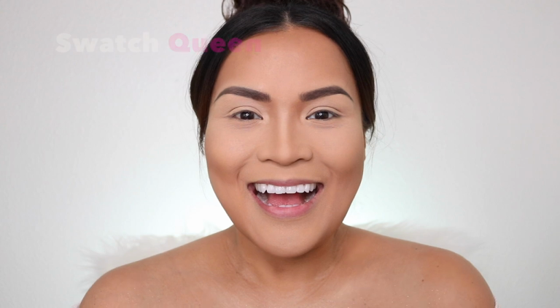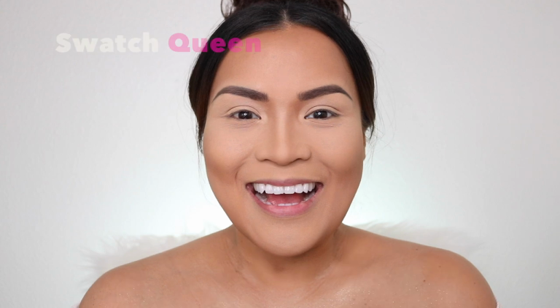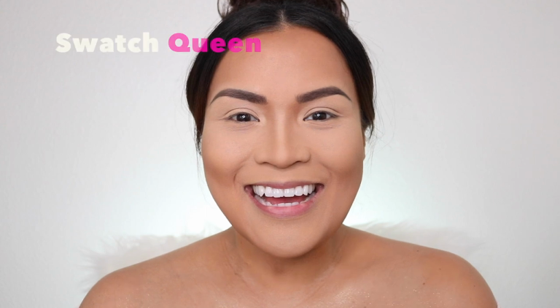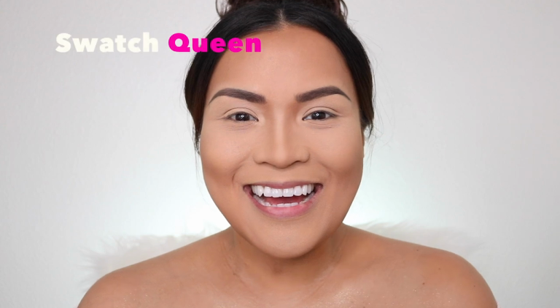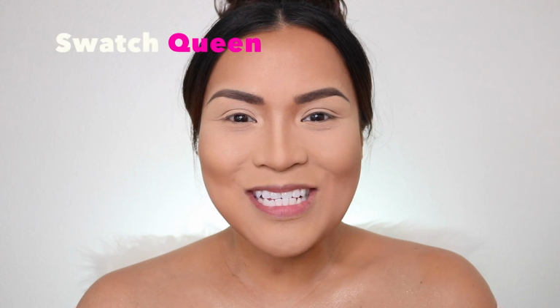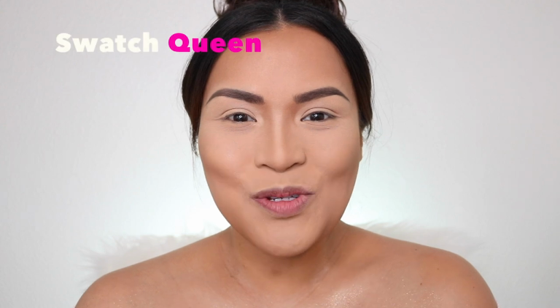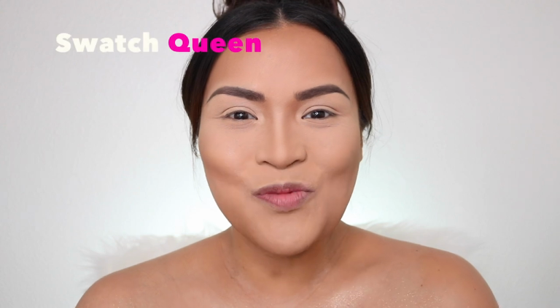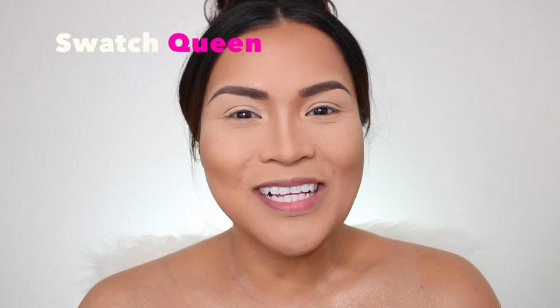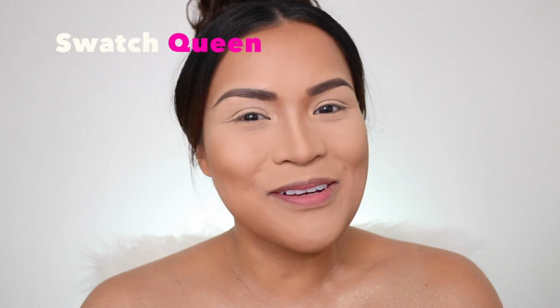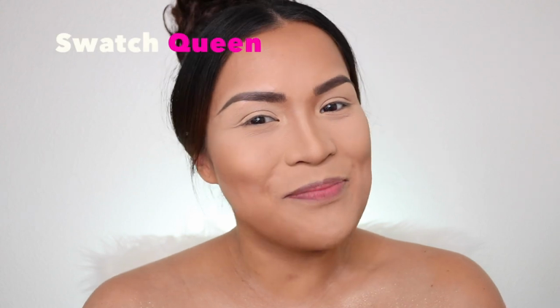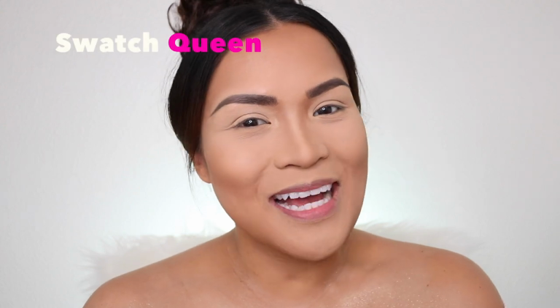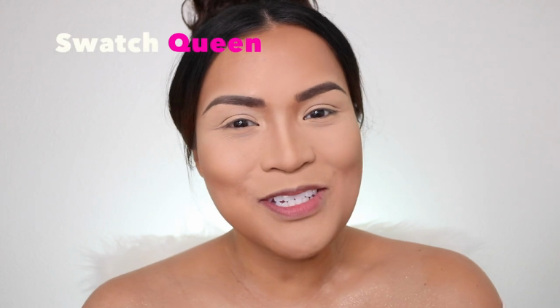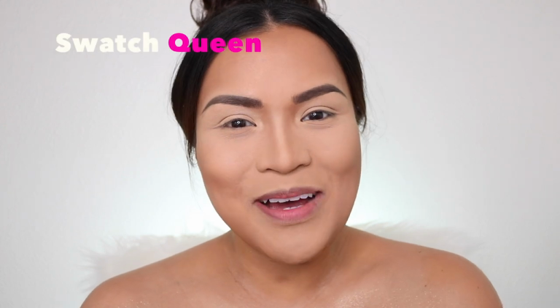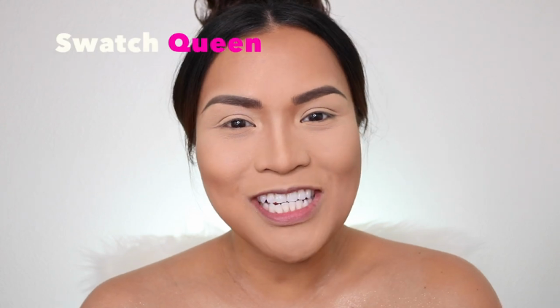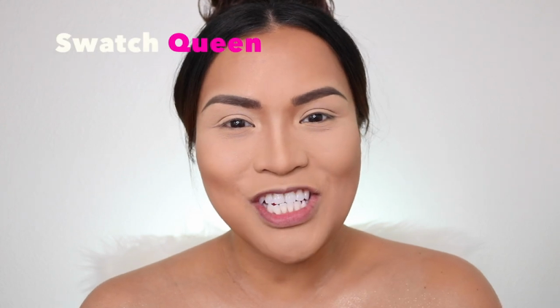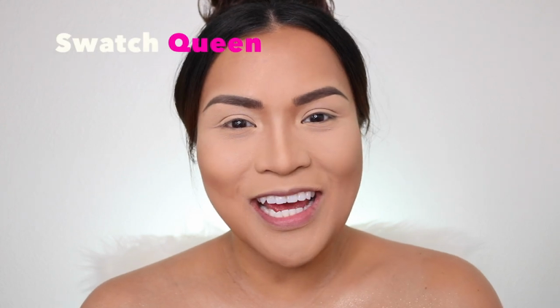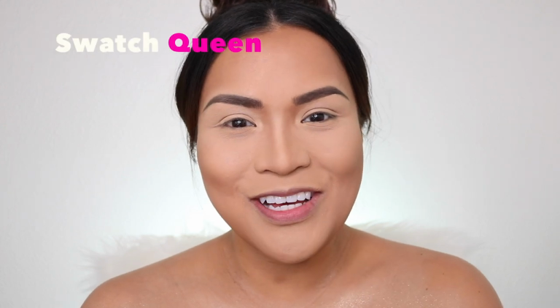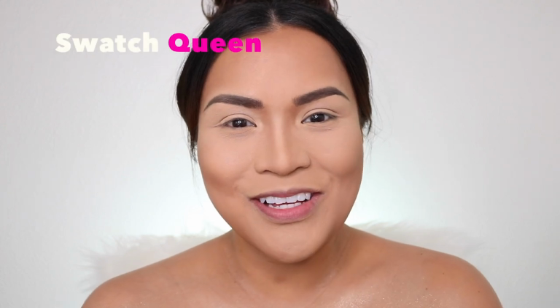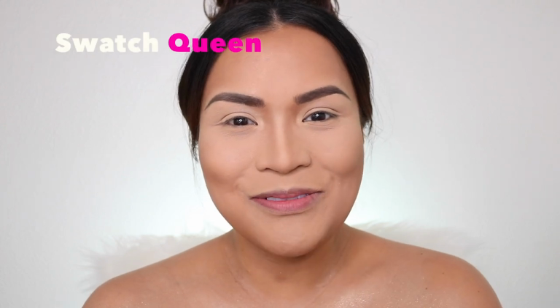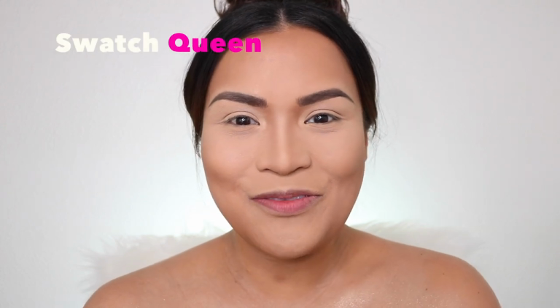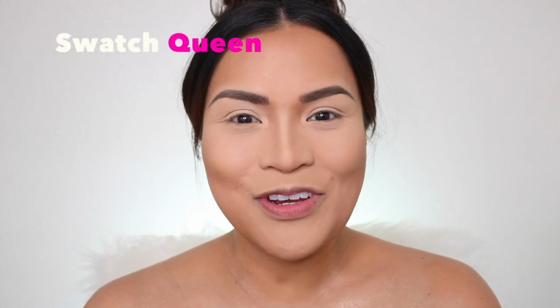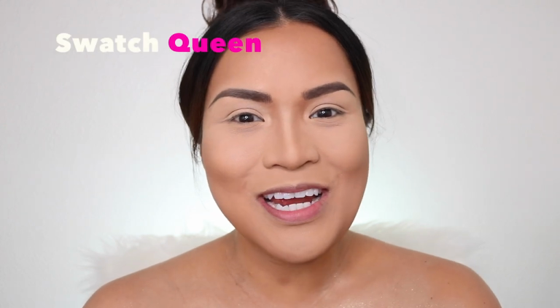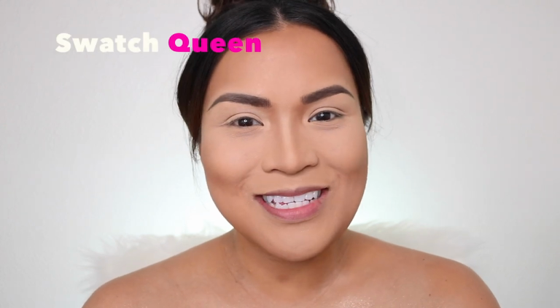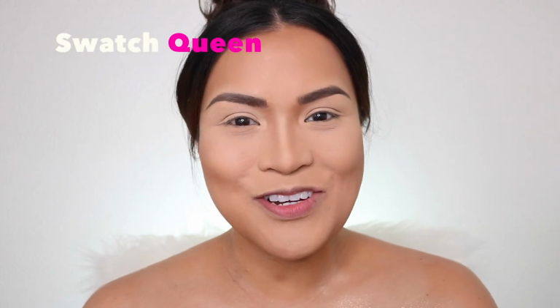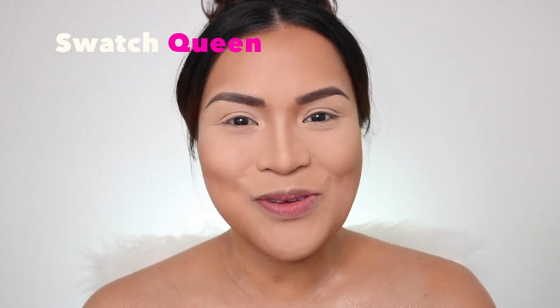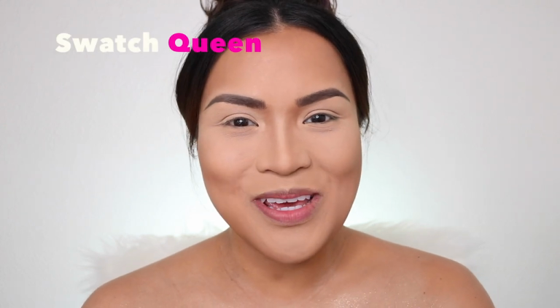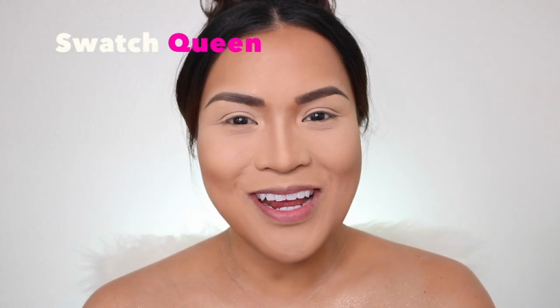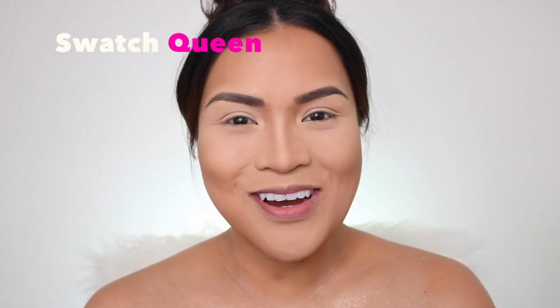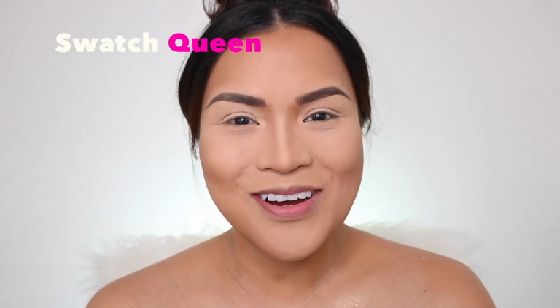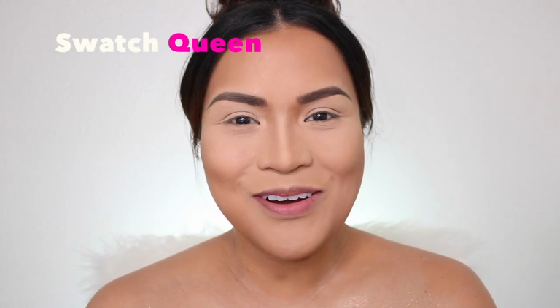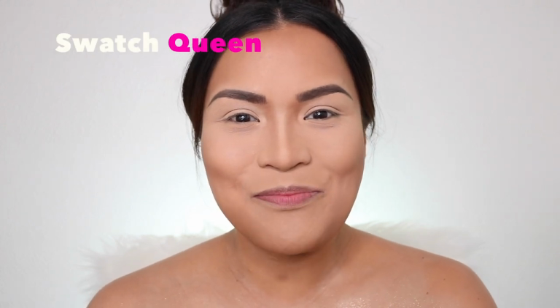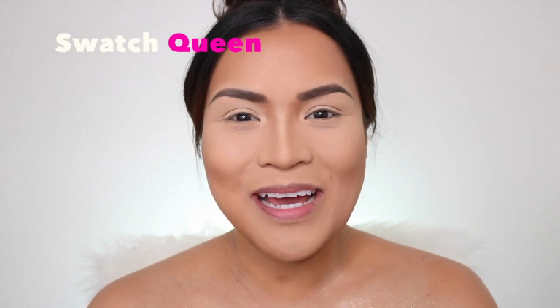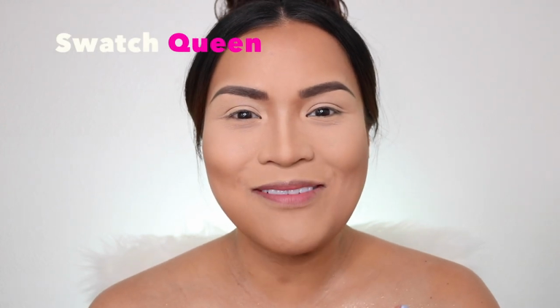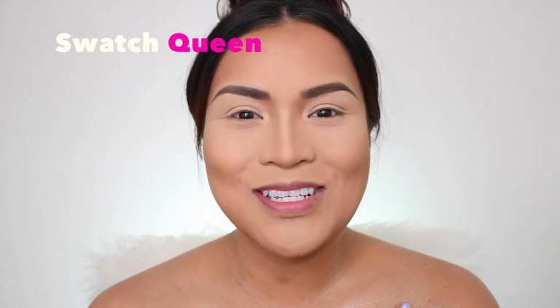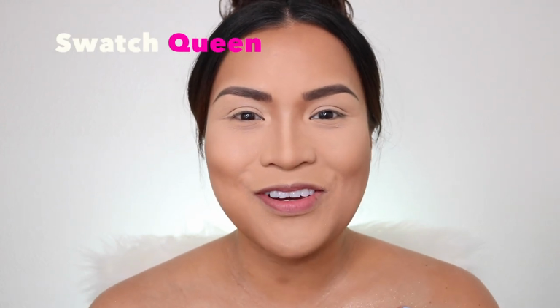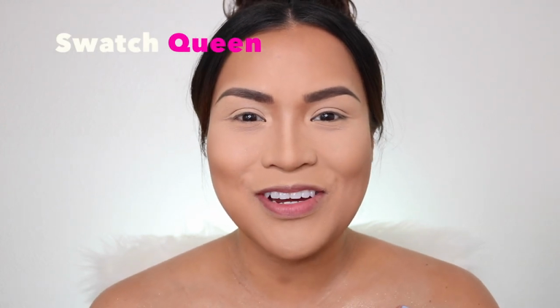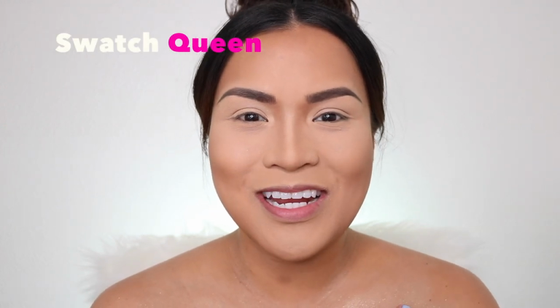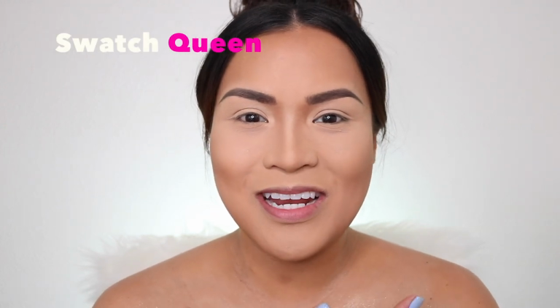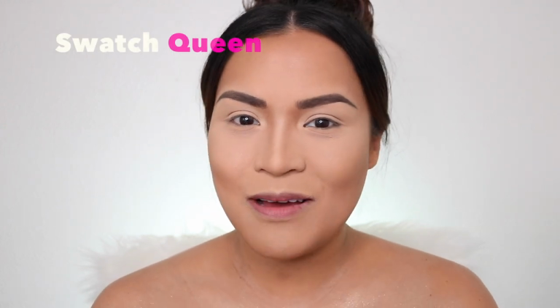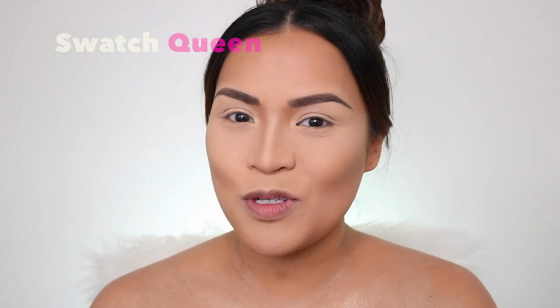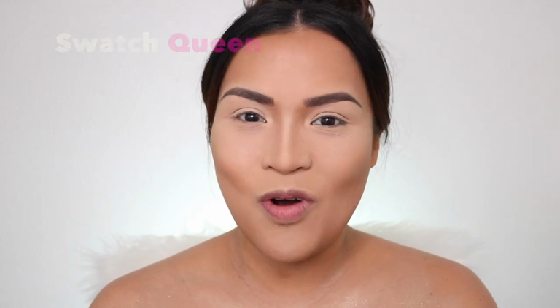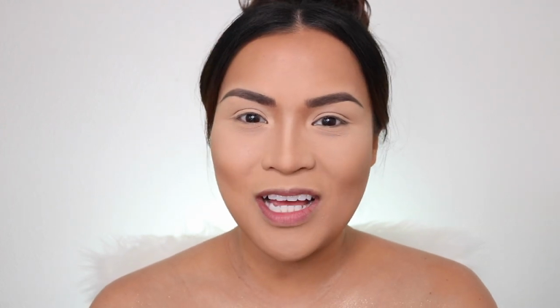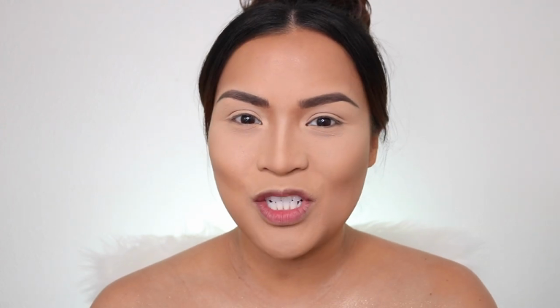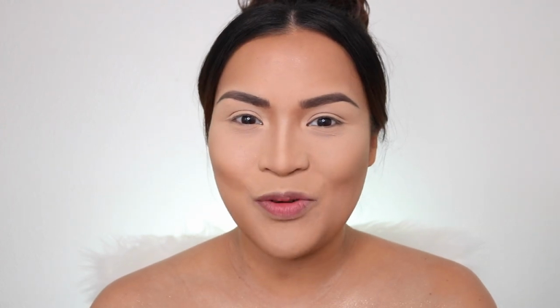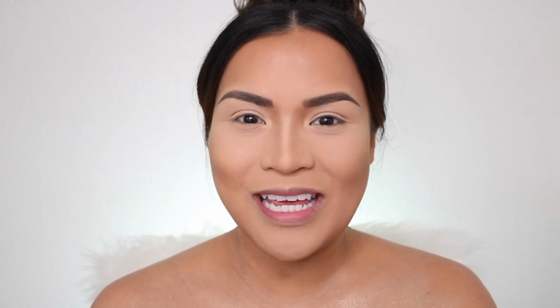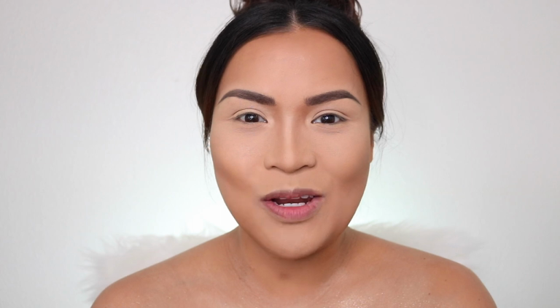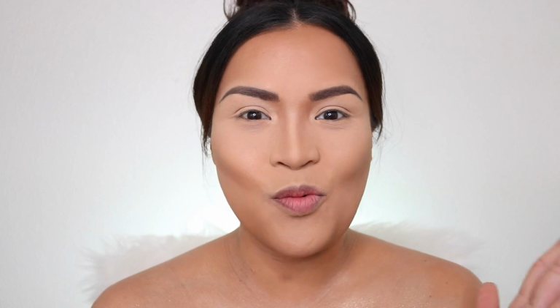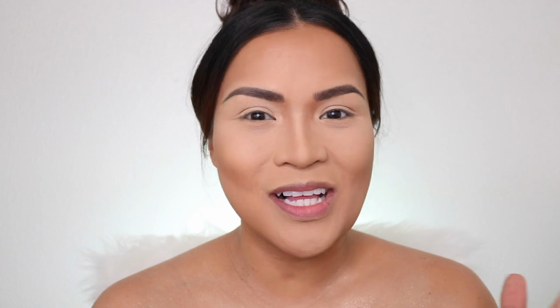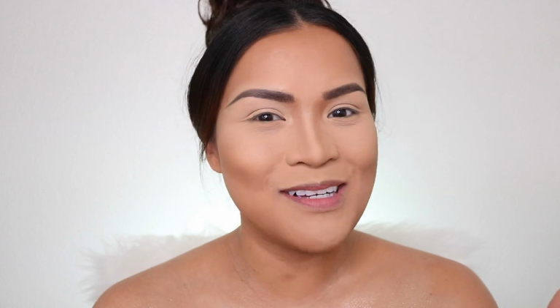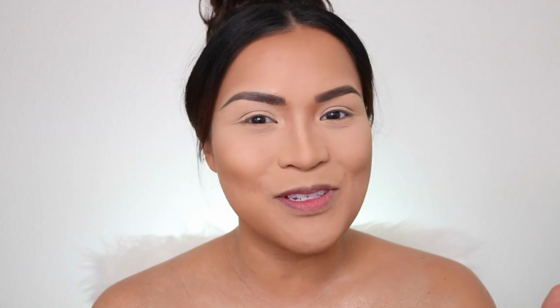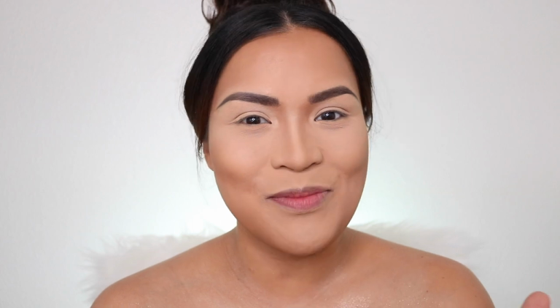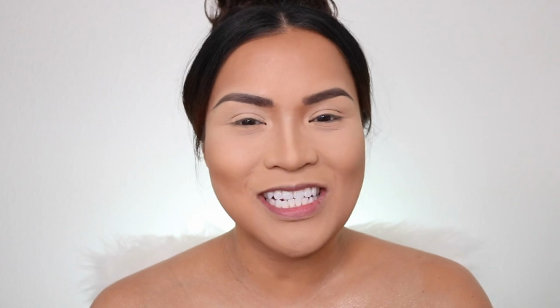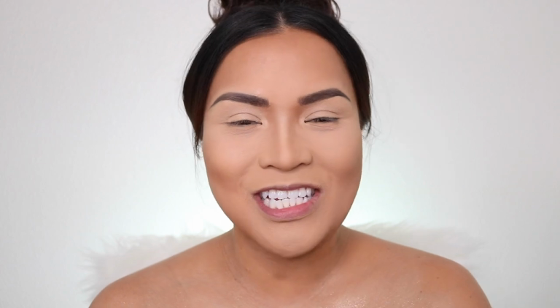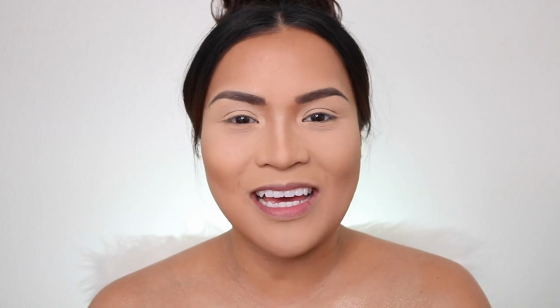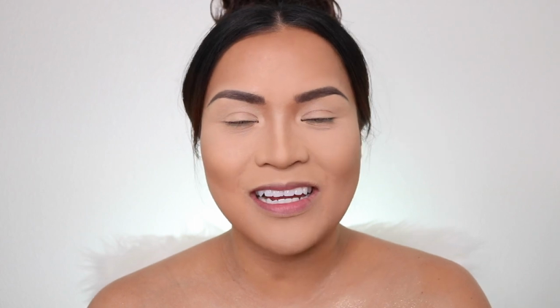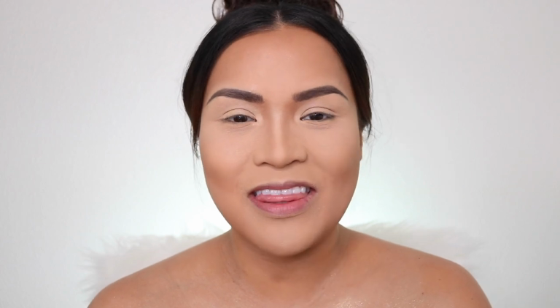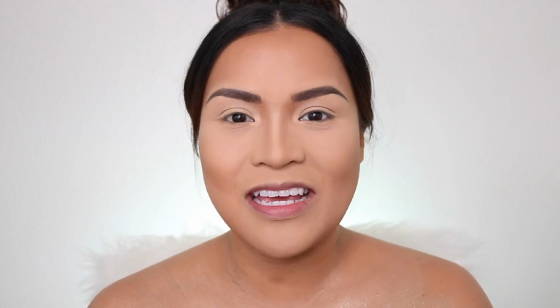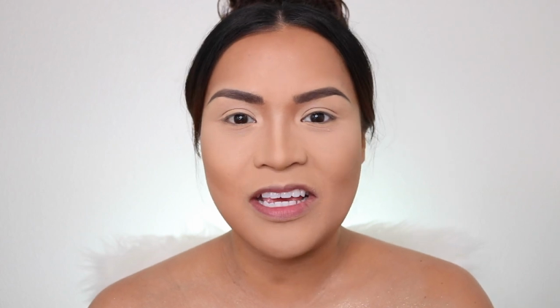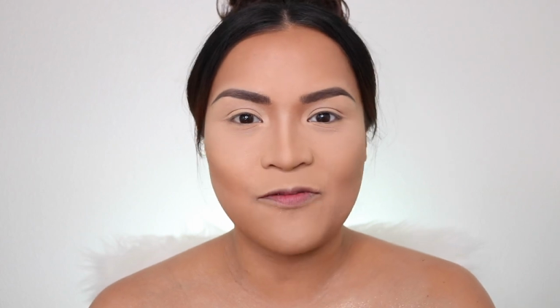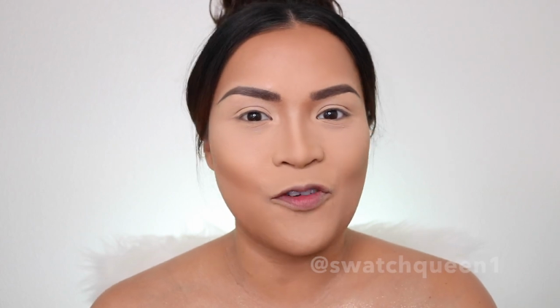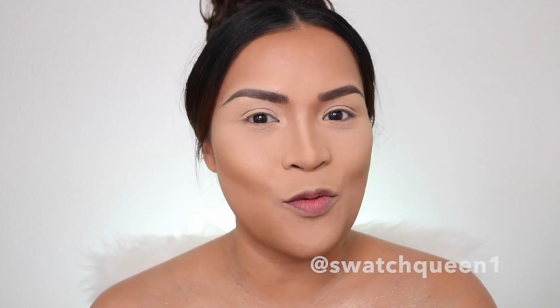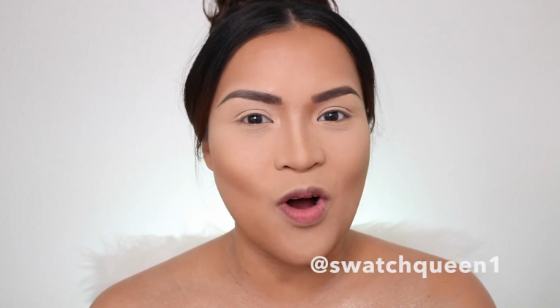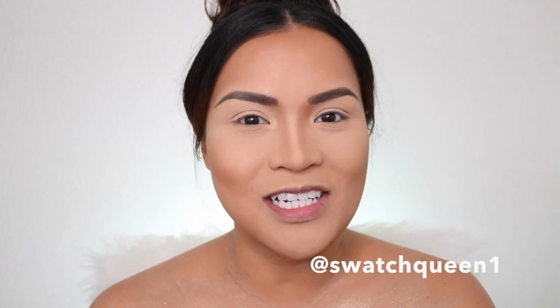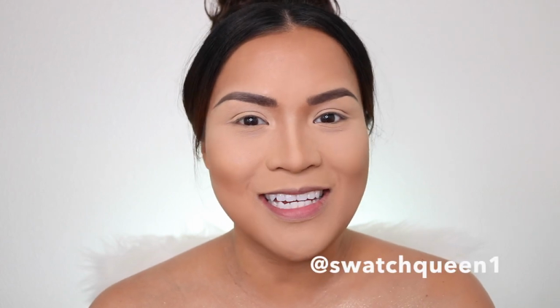Hi guys! Welcome back to my channel. If you guys are new here, my name is Karina and I'm Swatch Queen. Welcome to my channel. Thank you for watching.